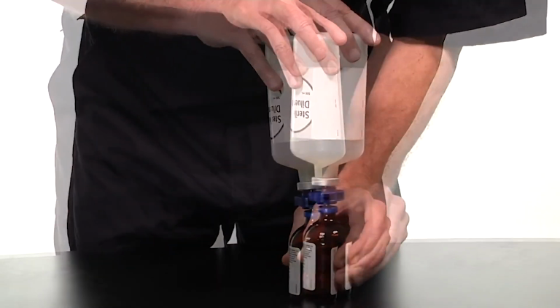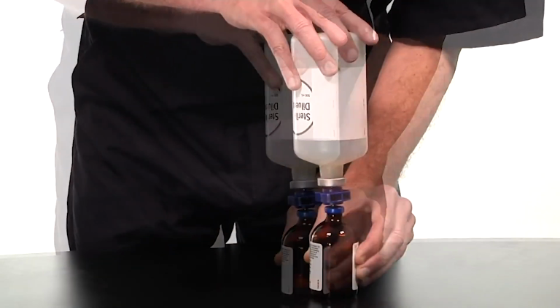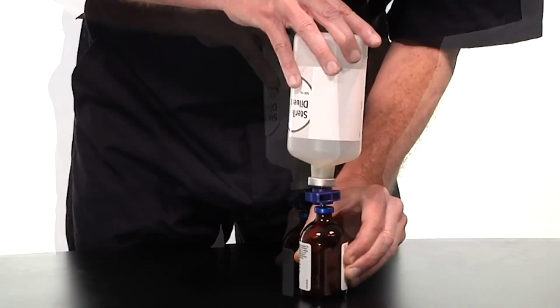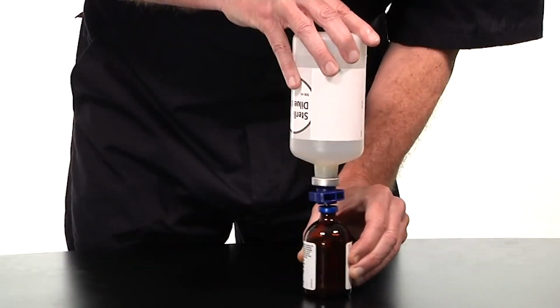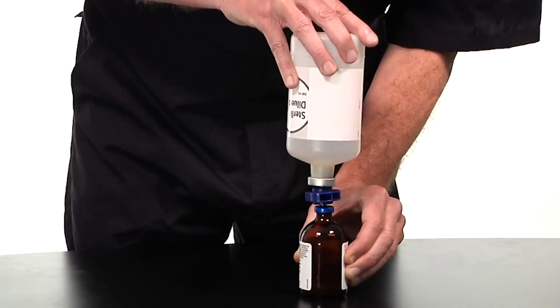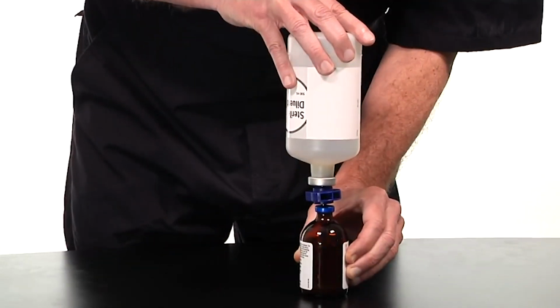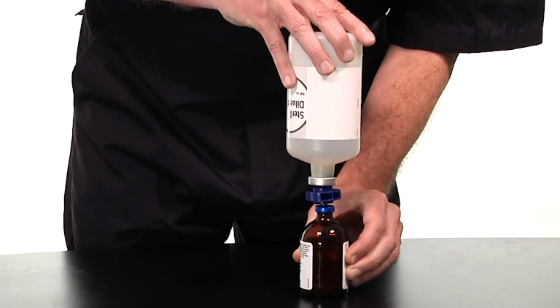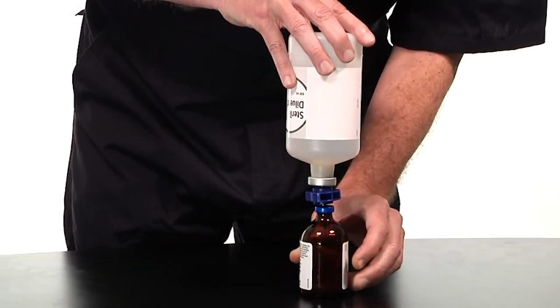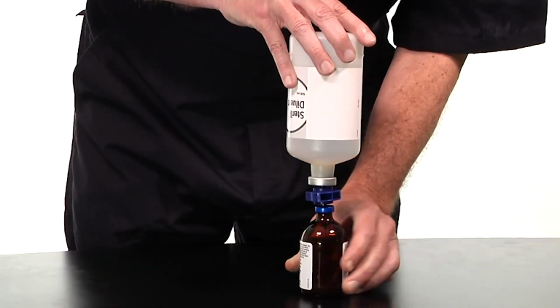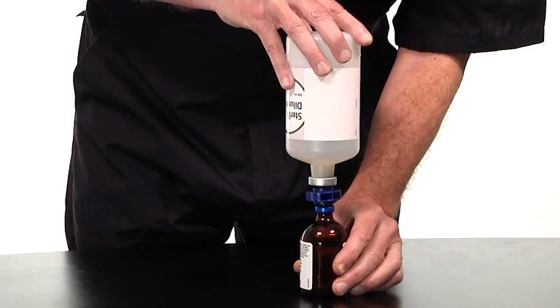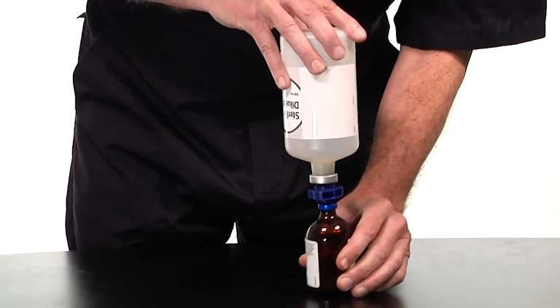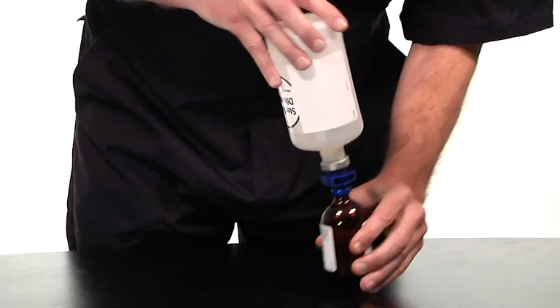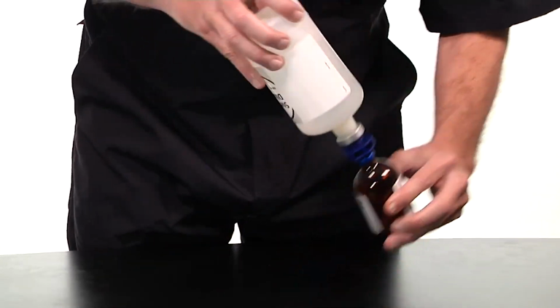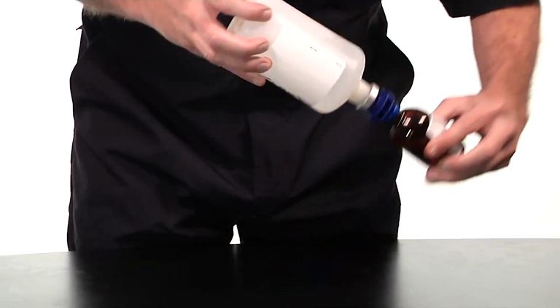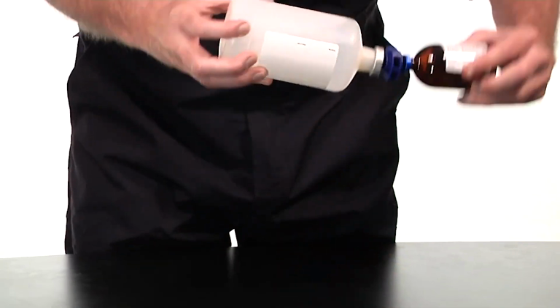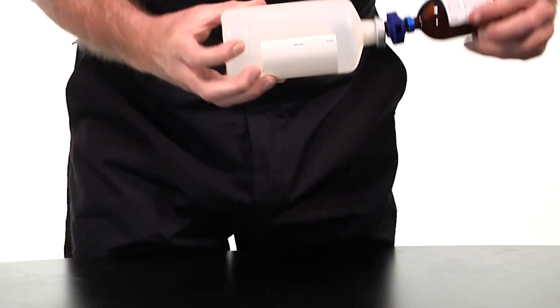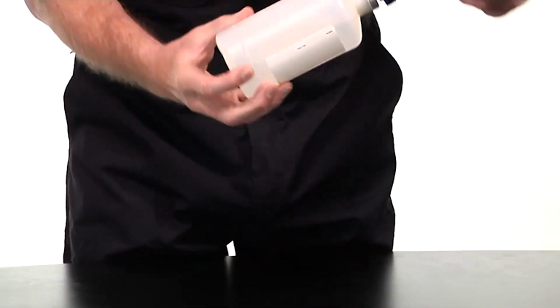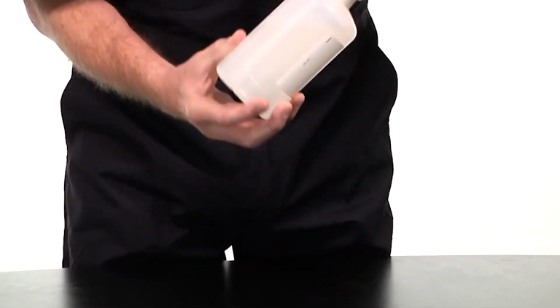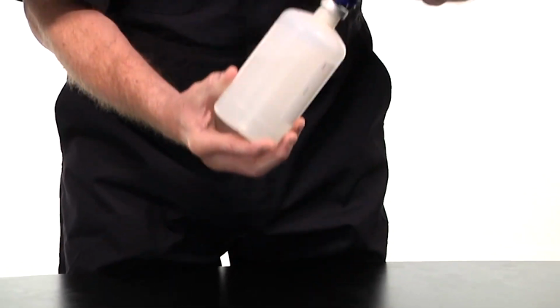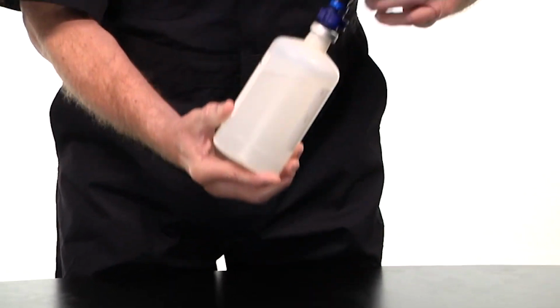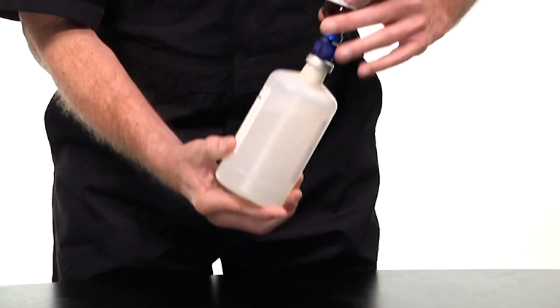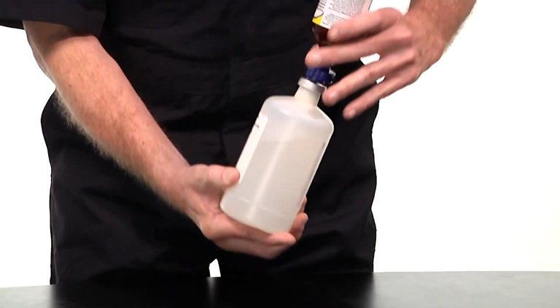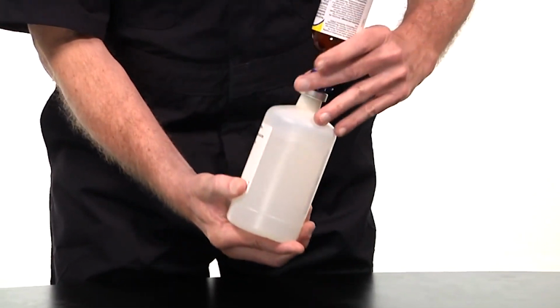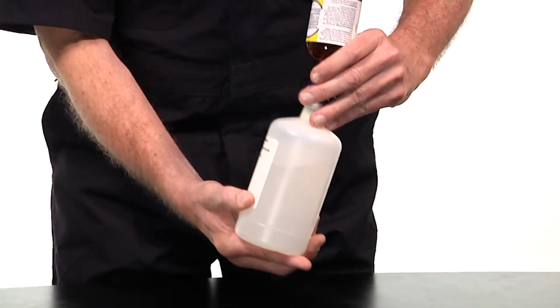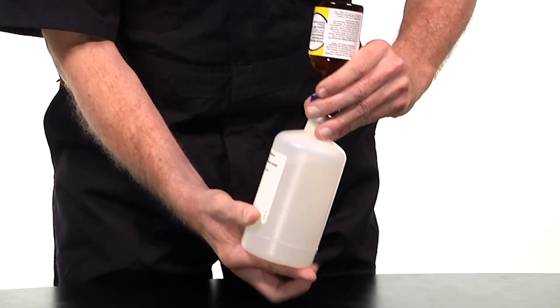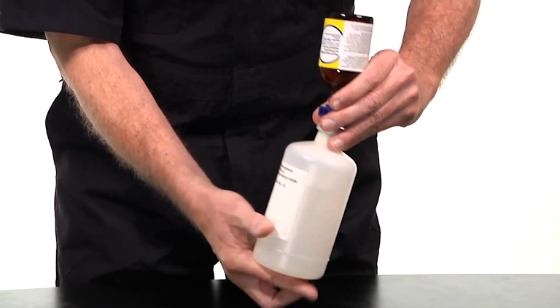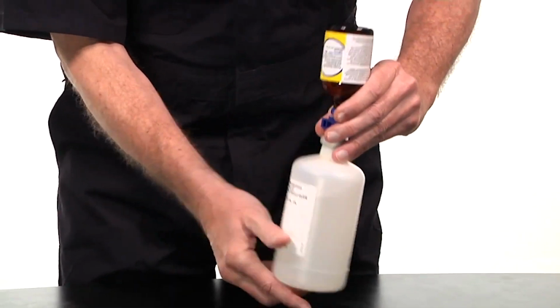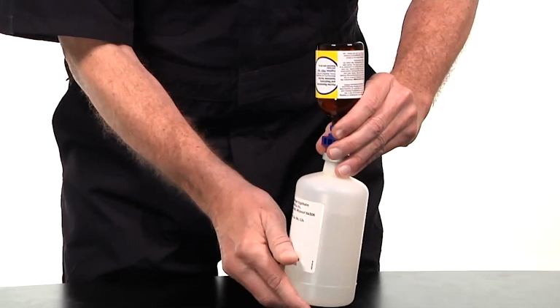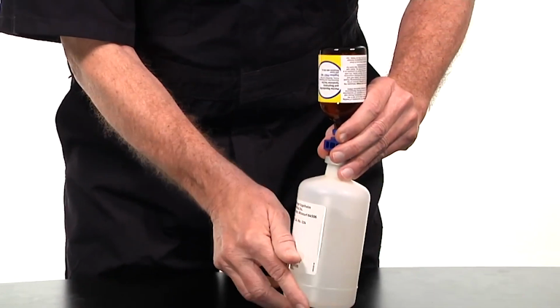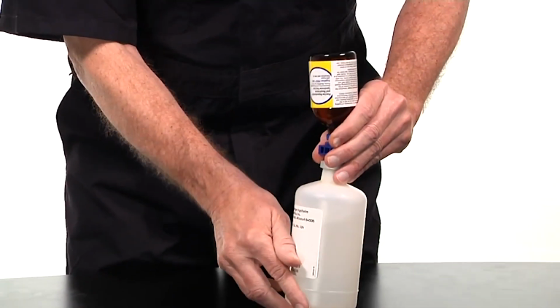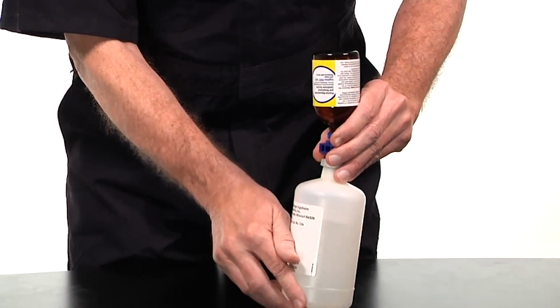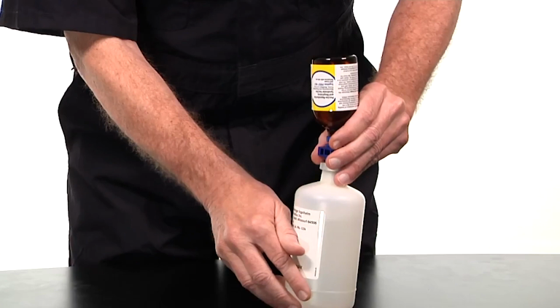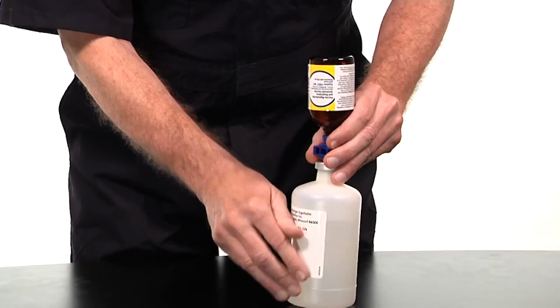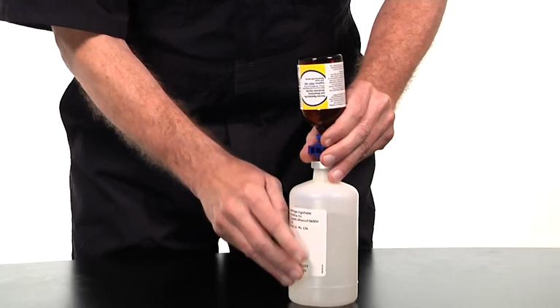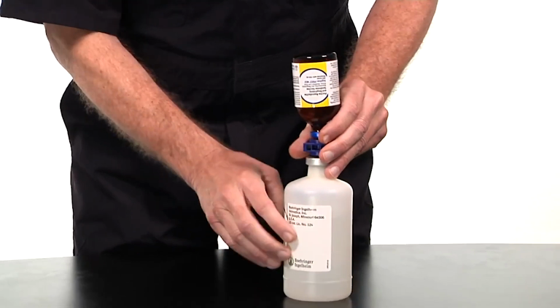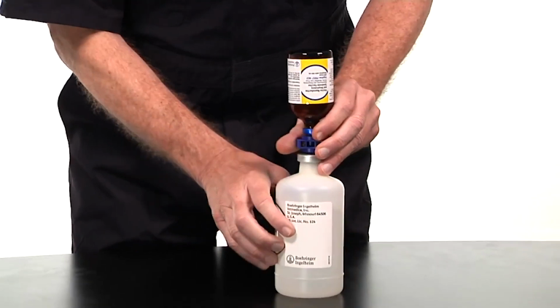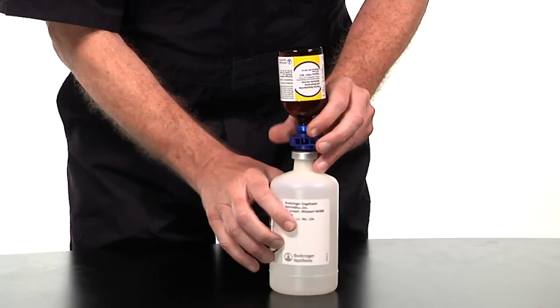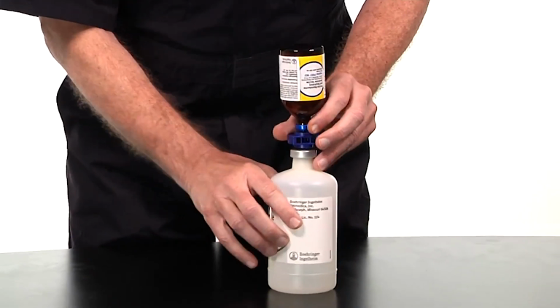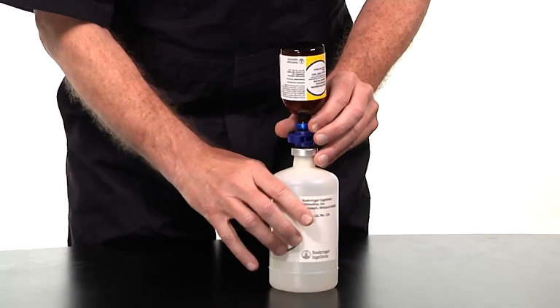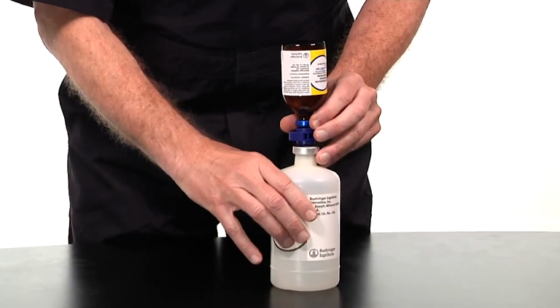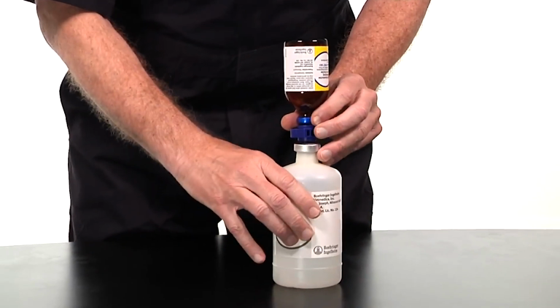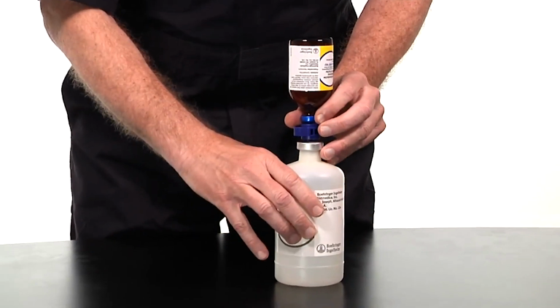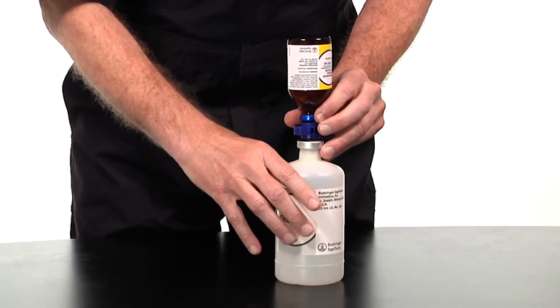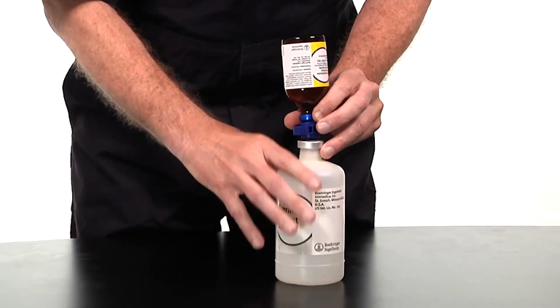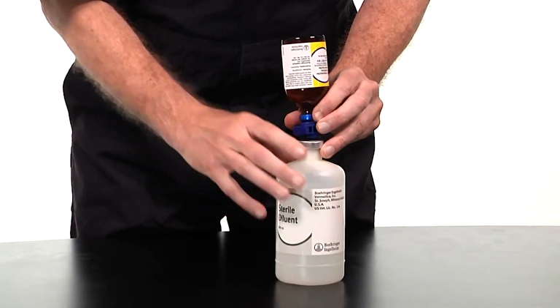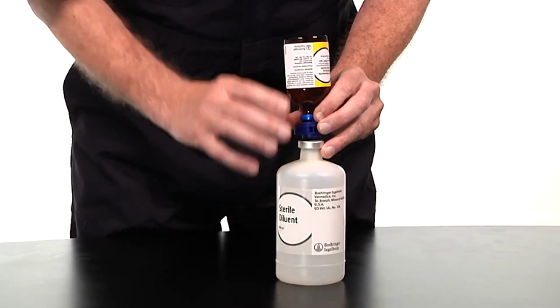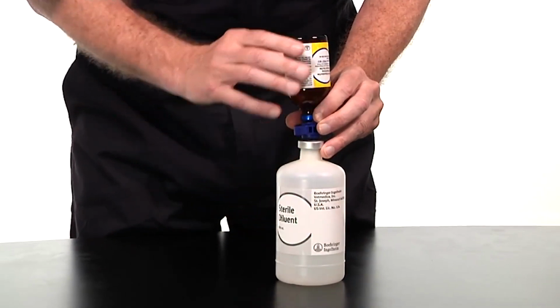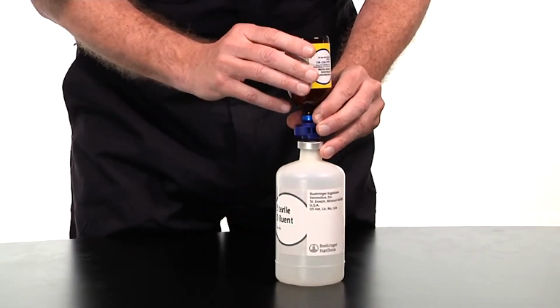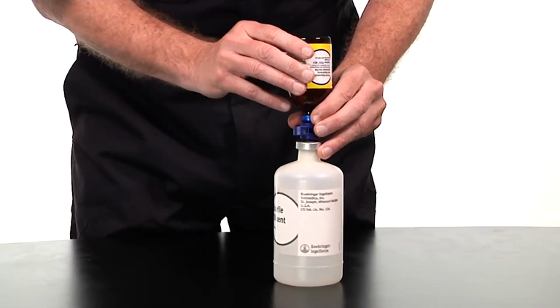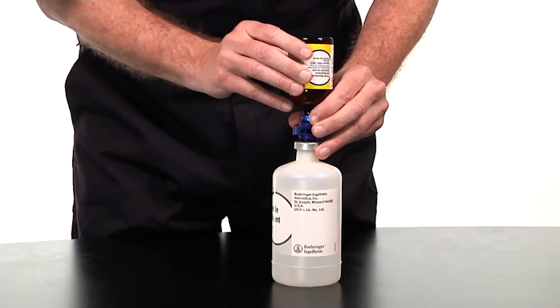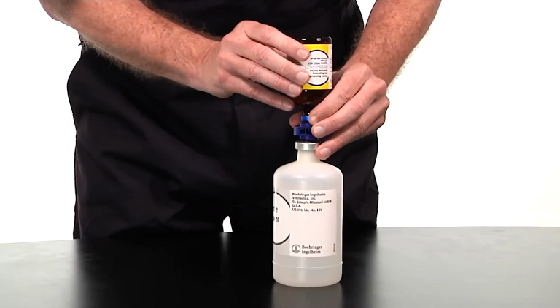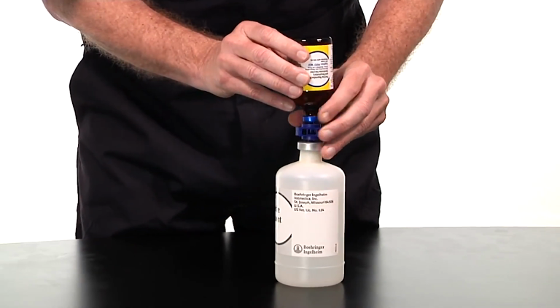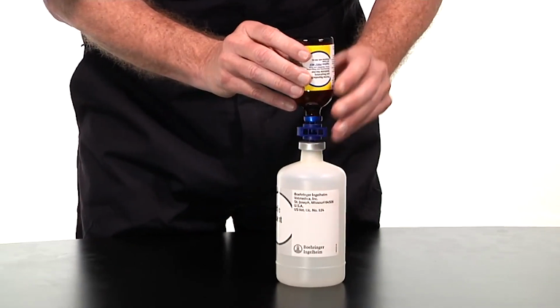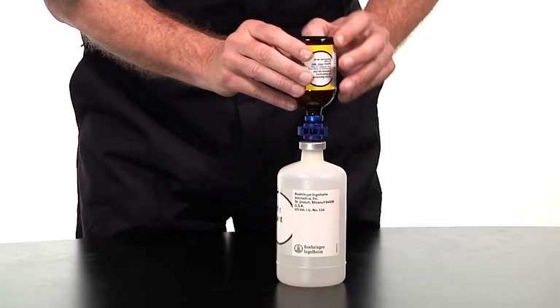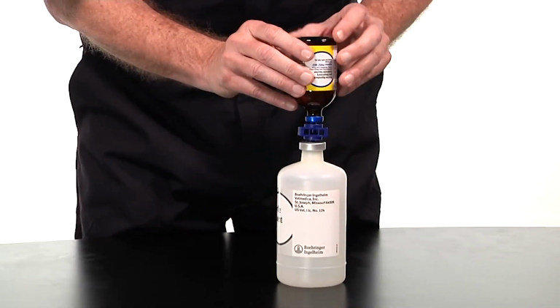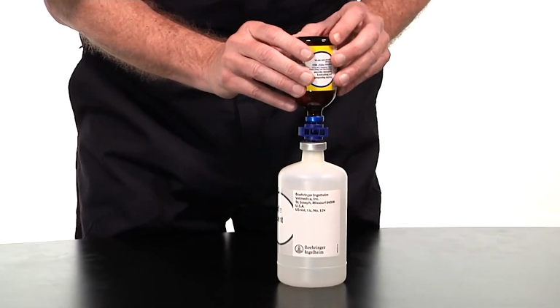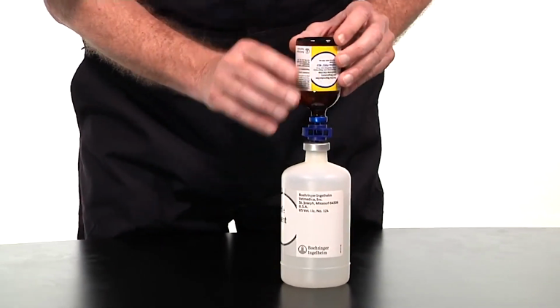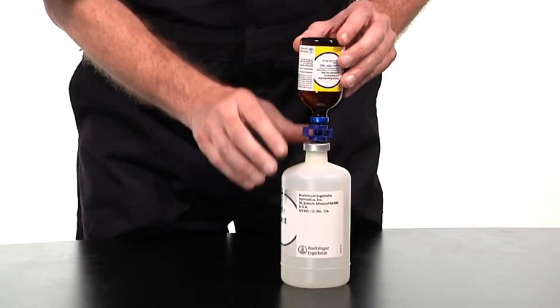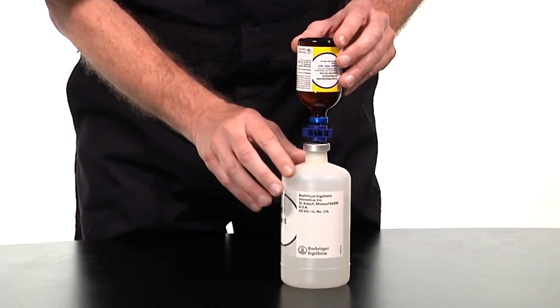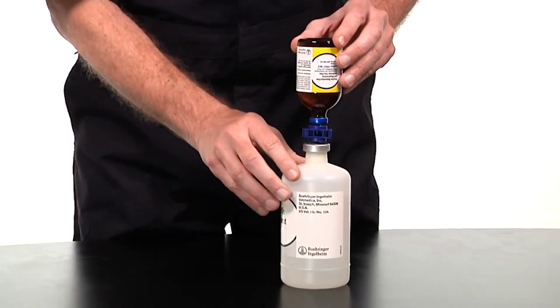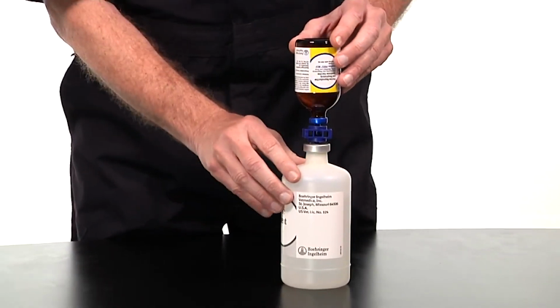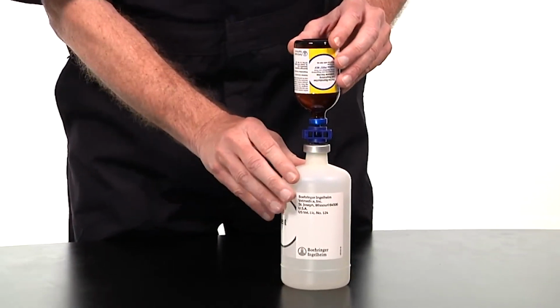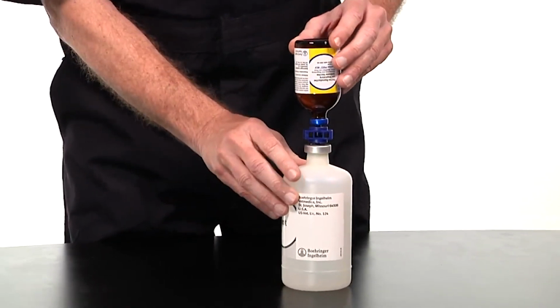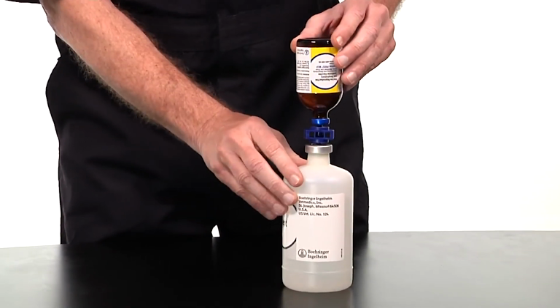With the transfer spike still intact, flip the Ingelvac PERS and sterile diluent bottles so all the product transfers into the sterile diluent bottle.